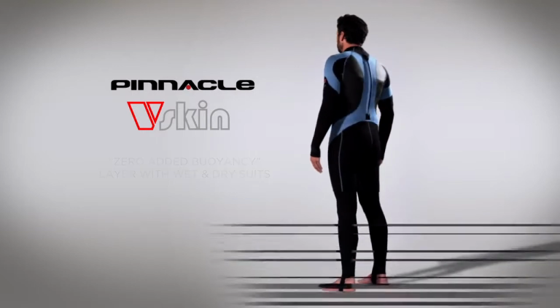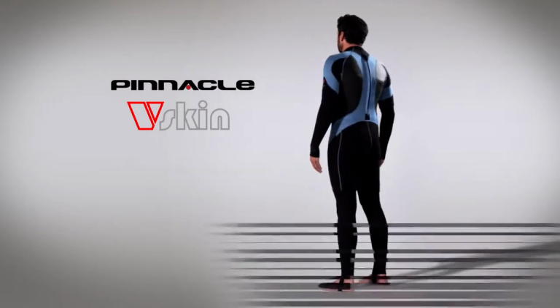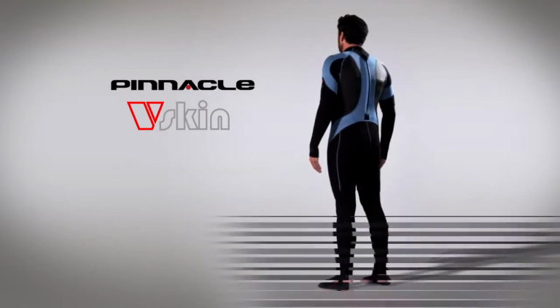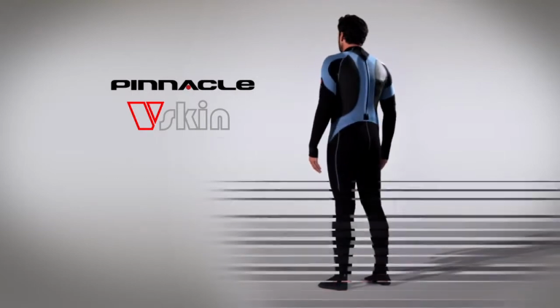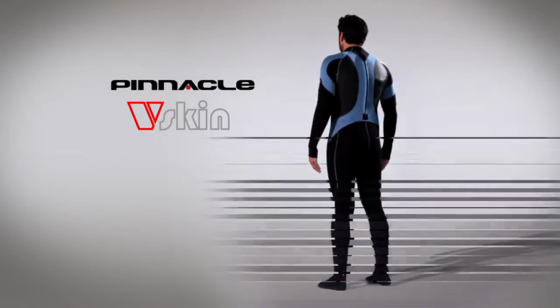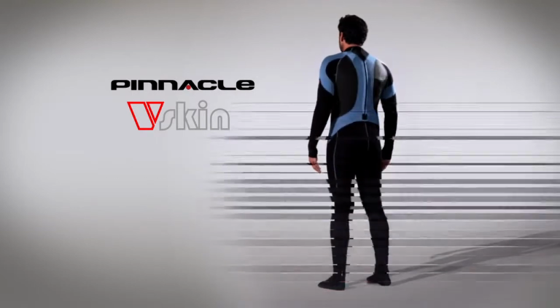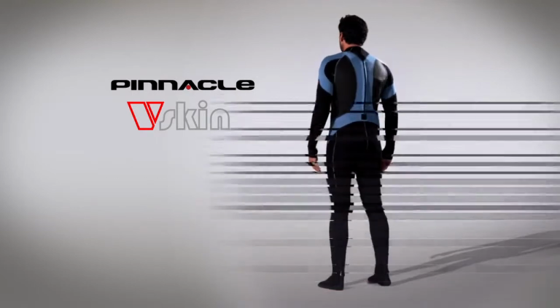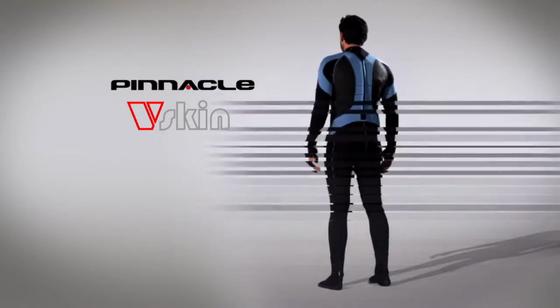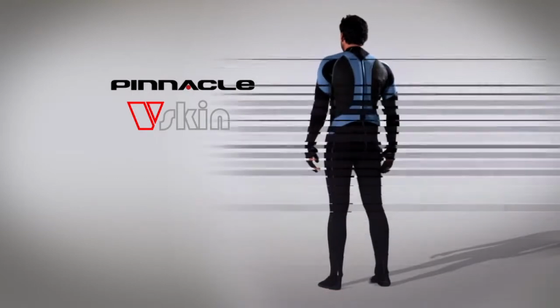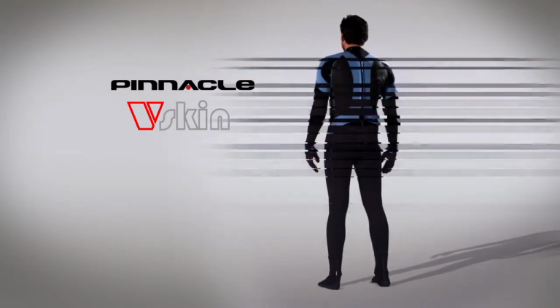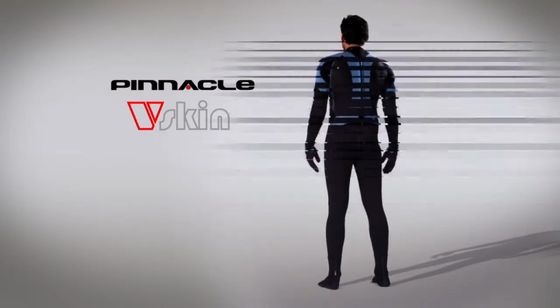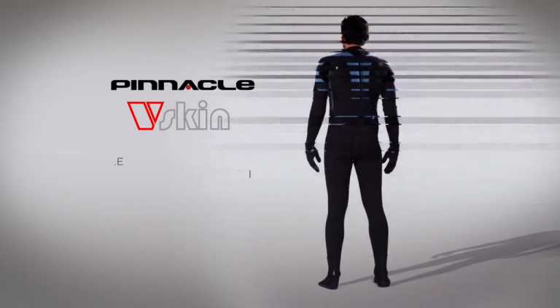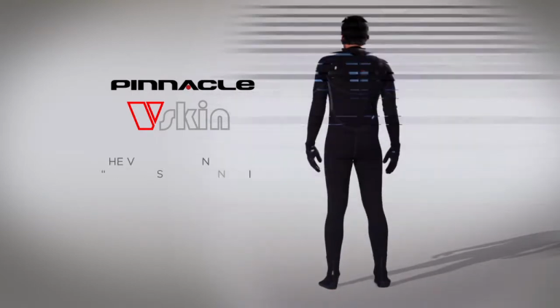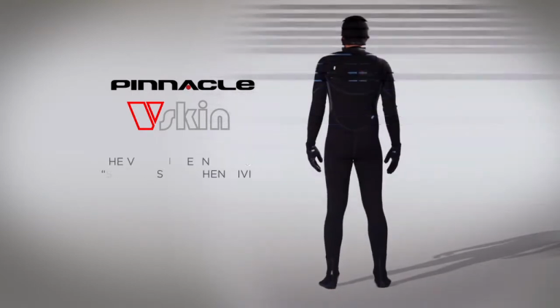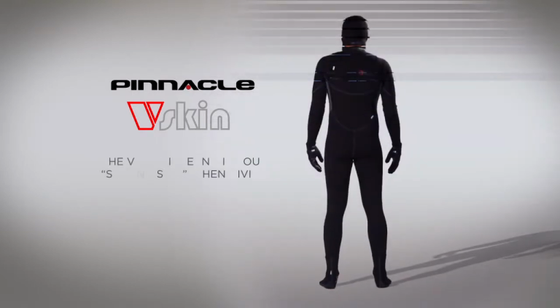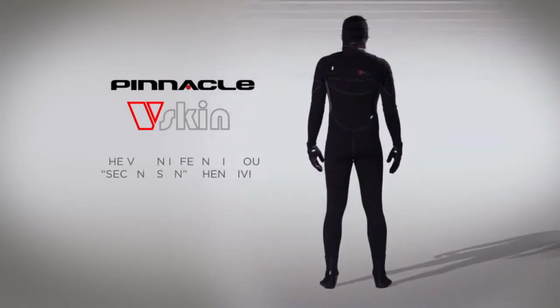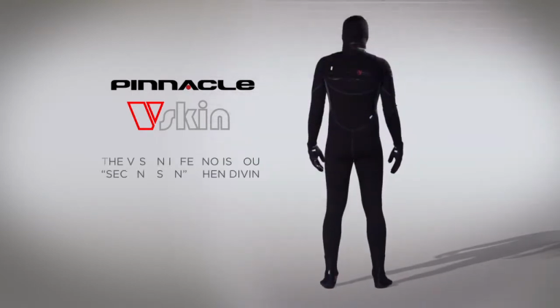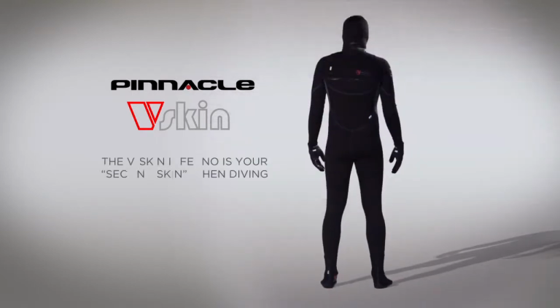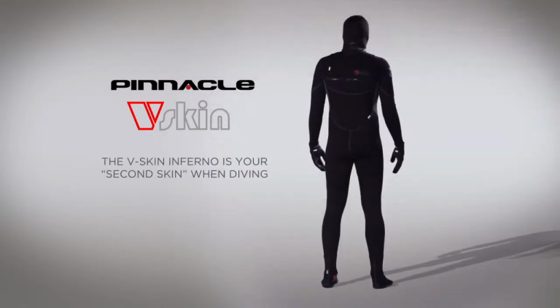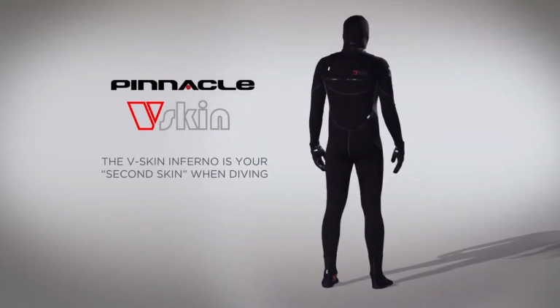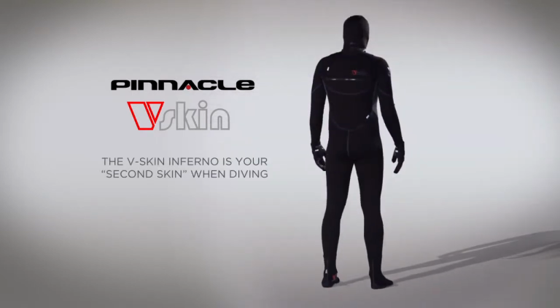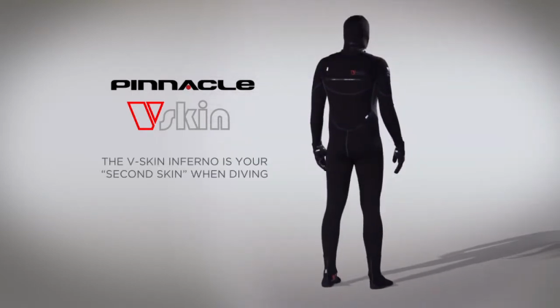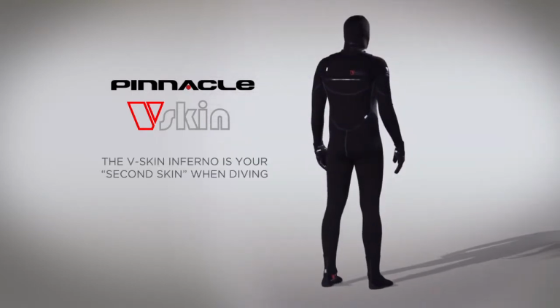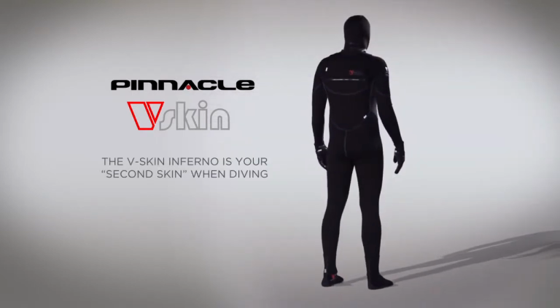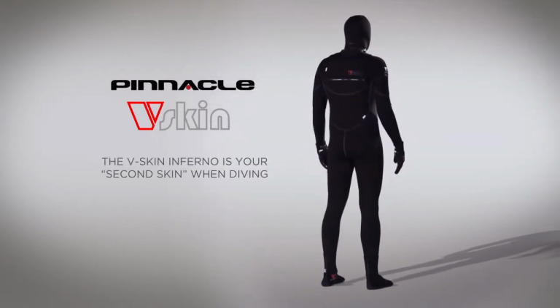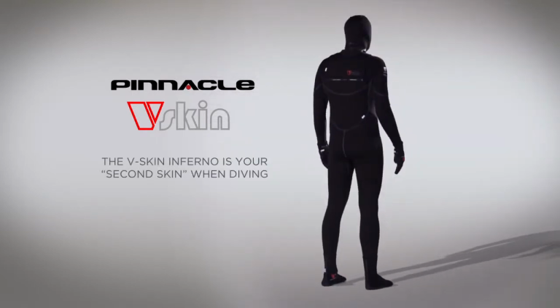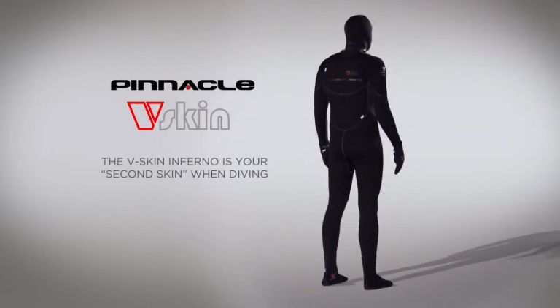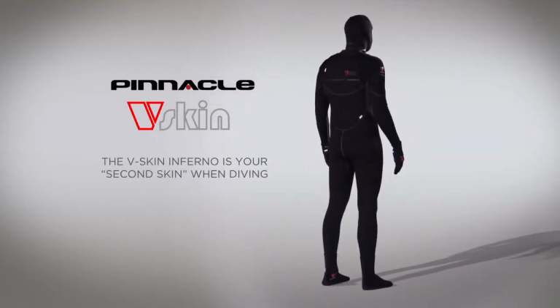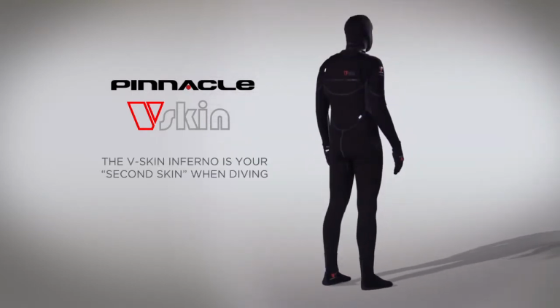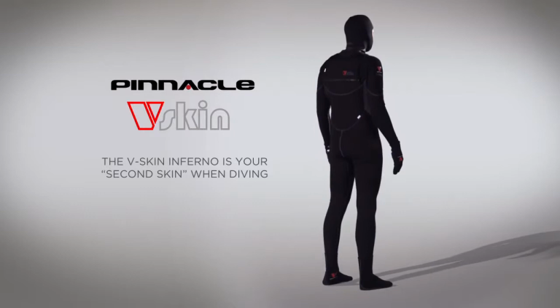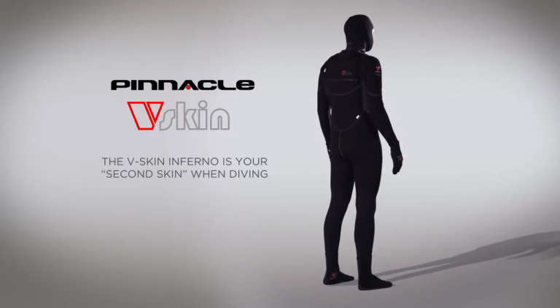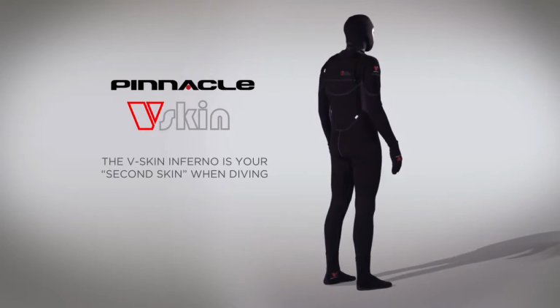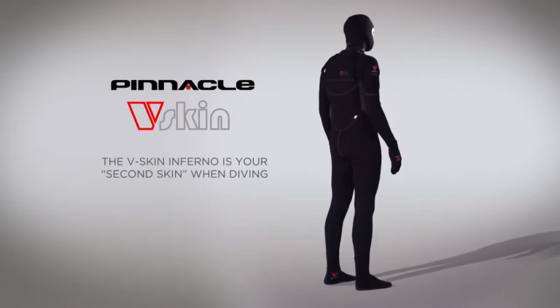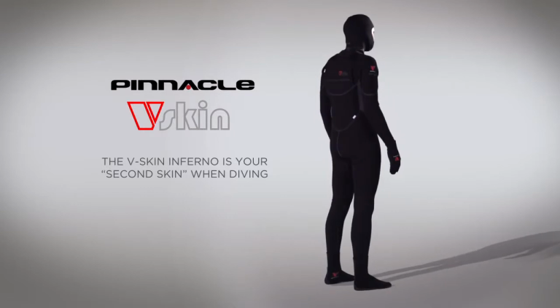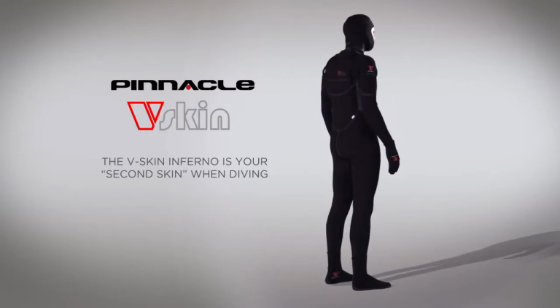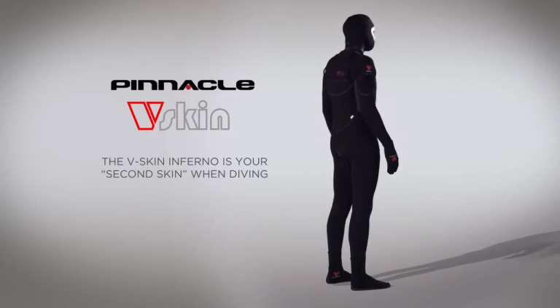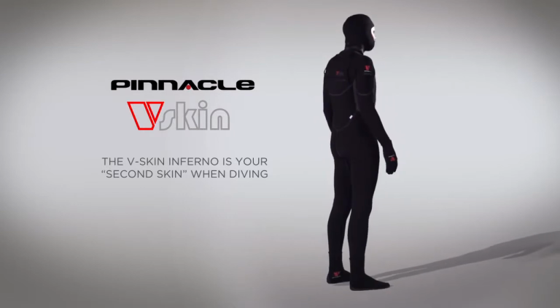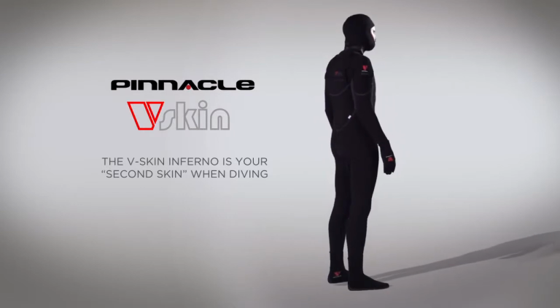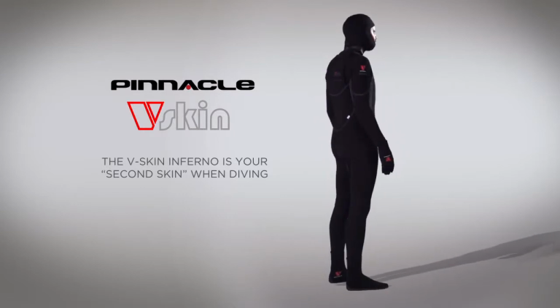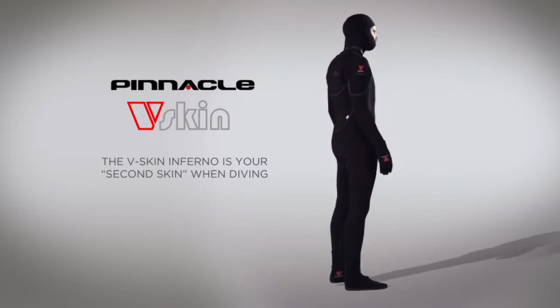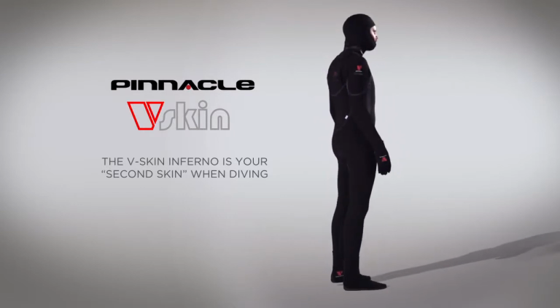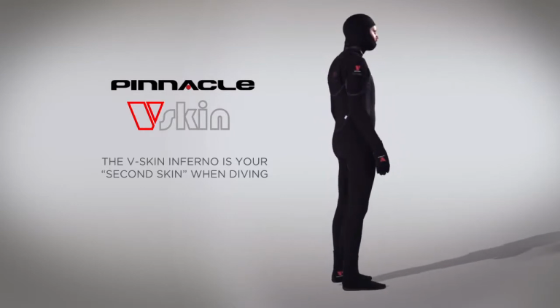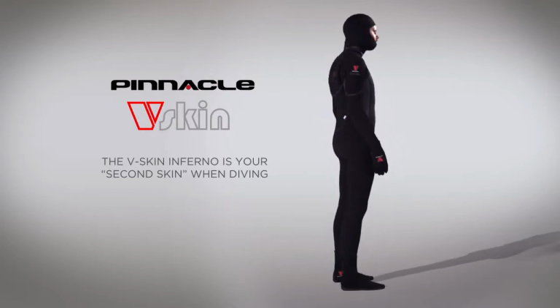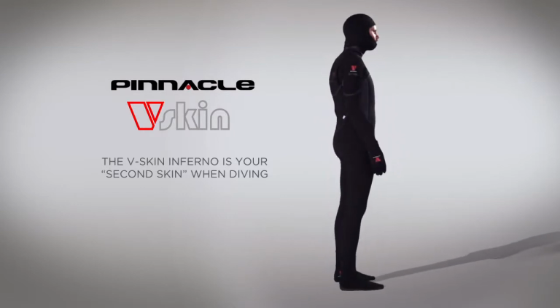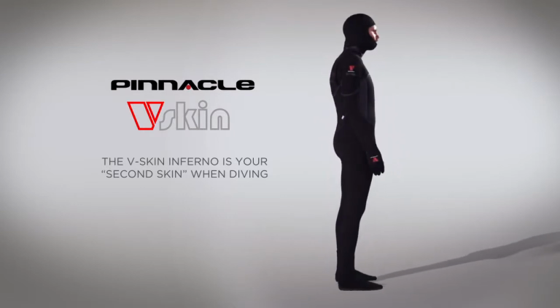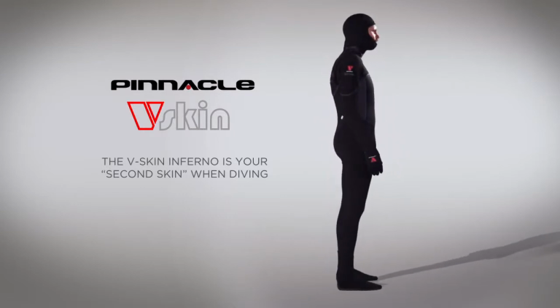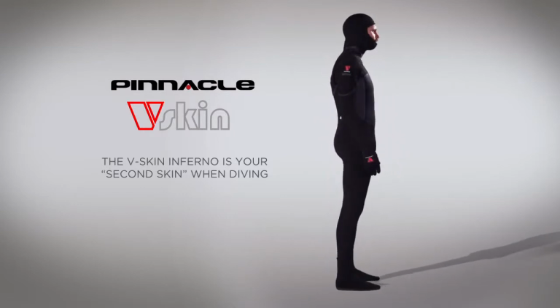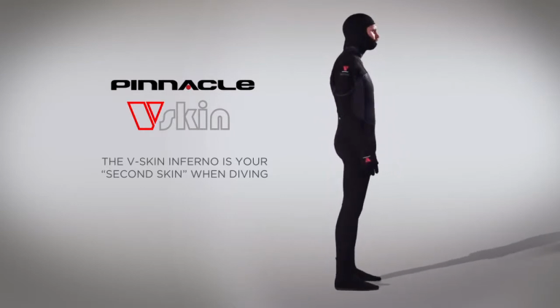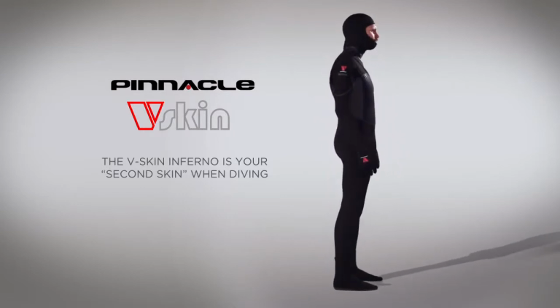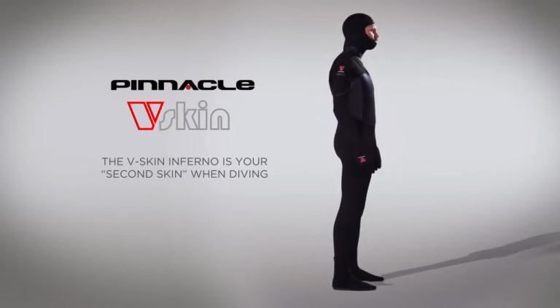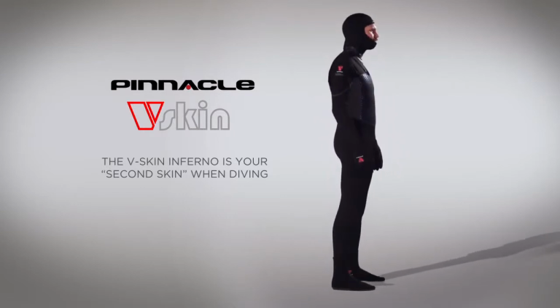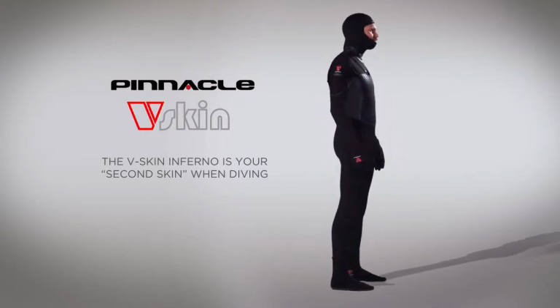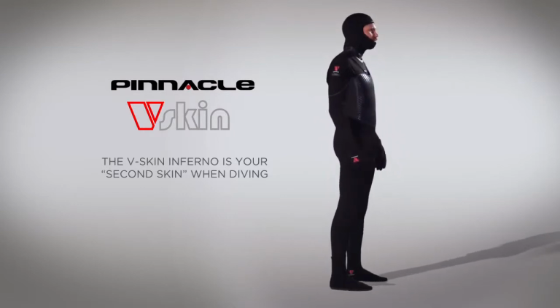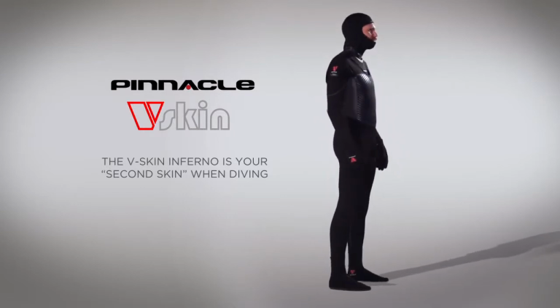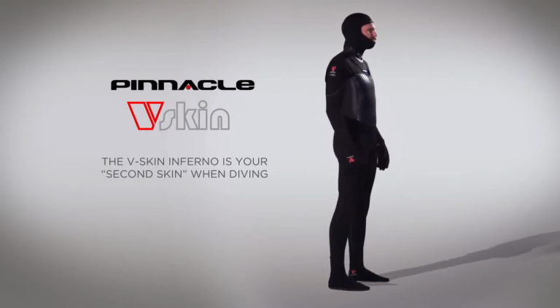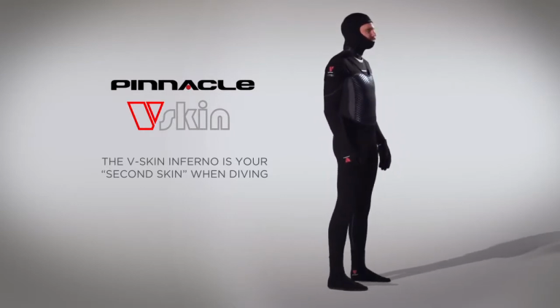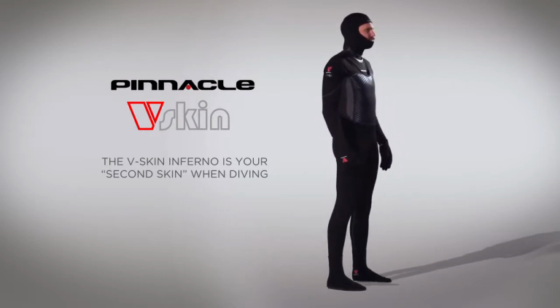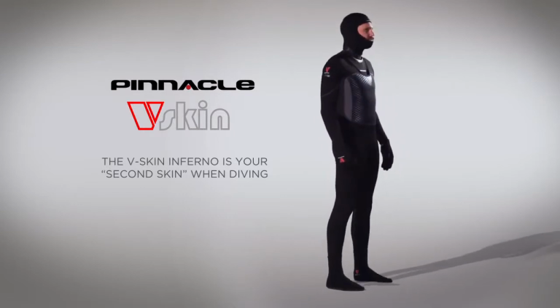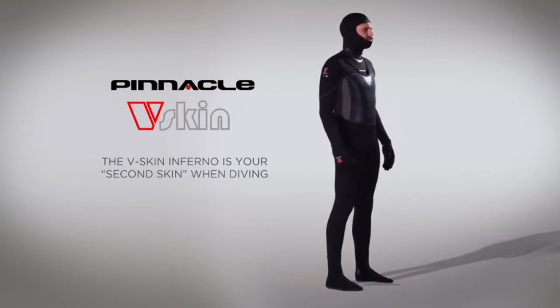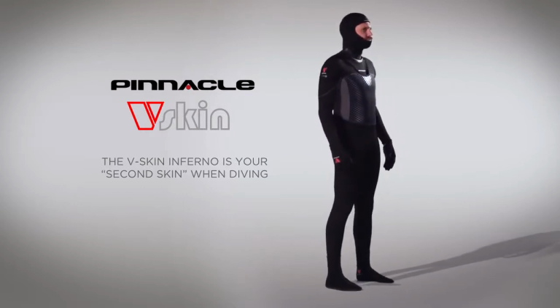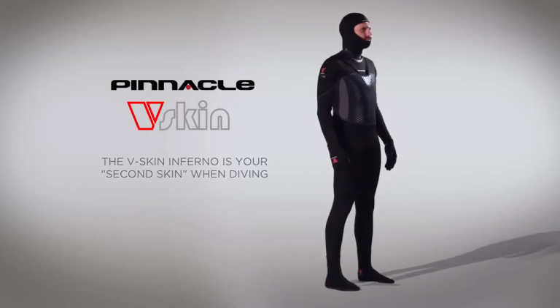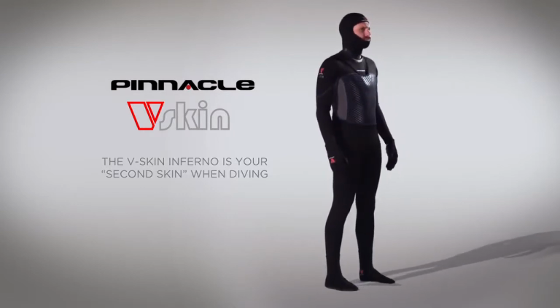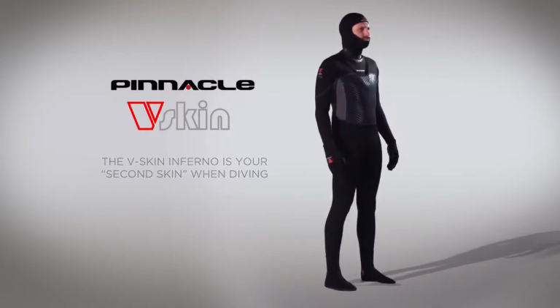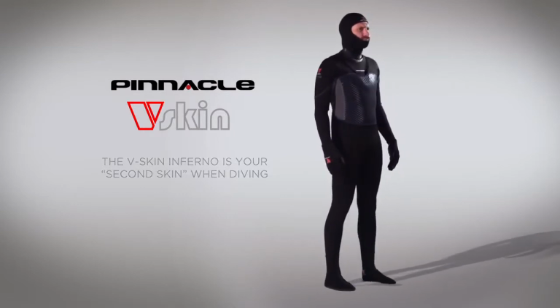It's not a second wetsuit — it's a second skin, specifically designed to help you dive for longer in more varied conditions than ever before.